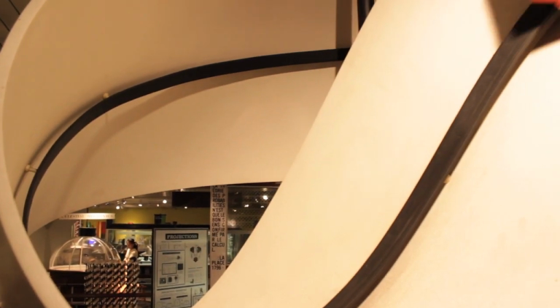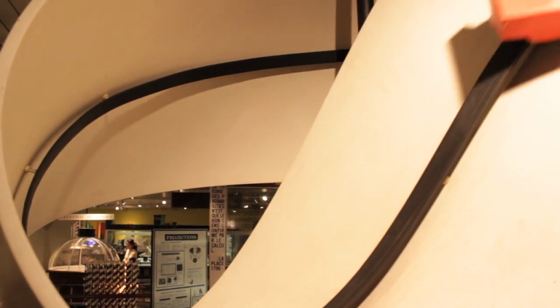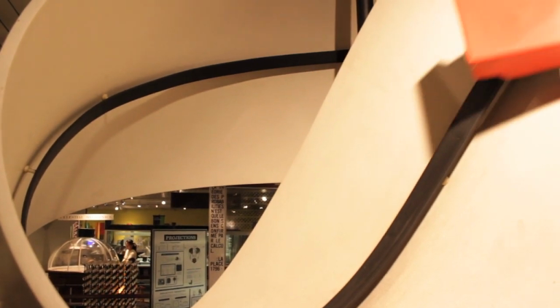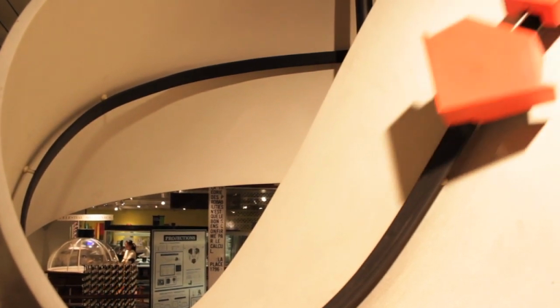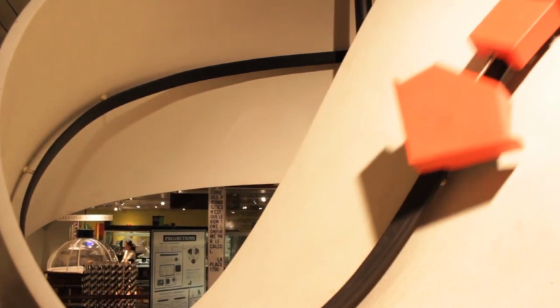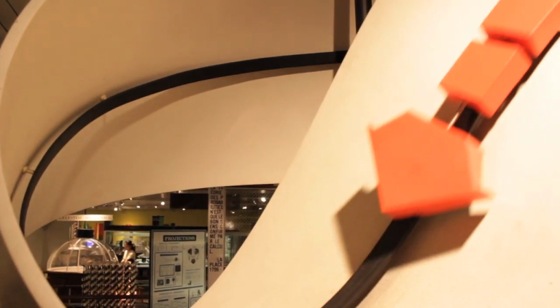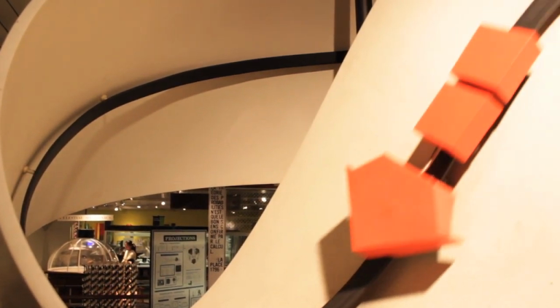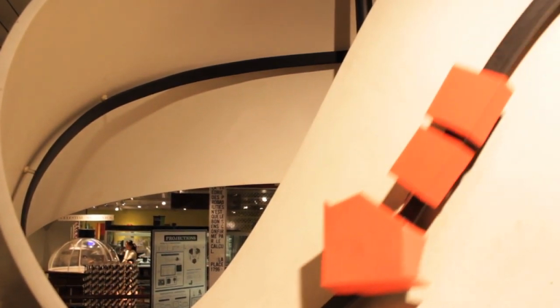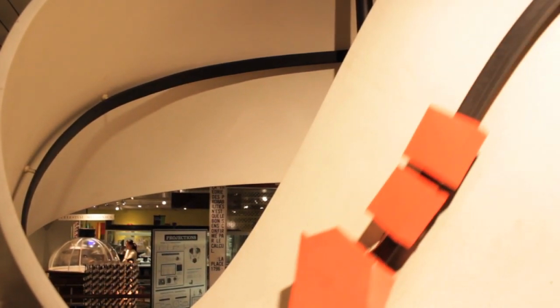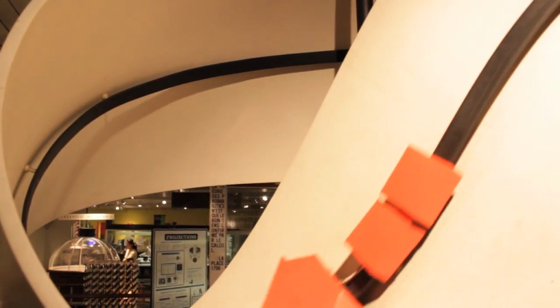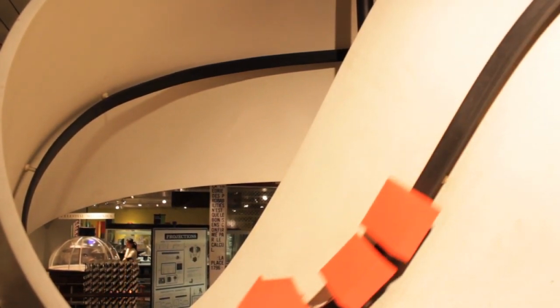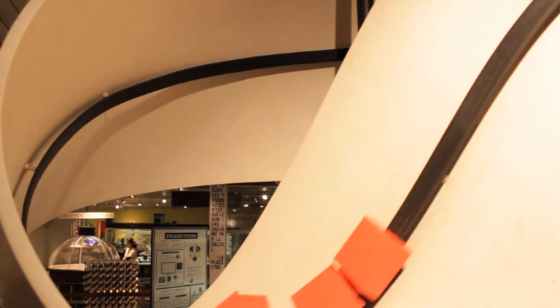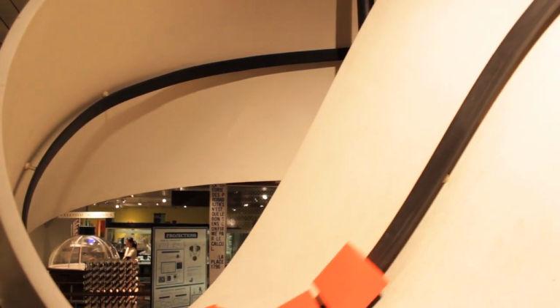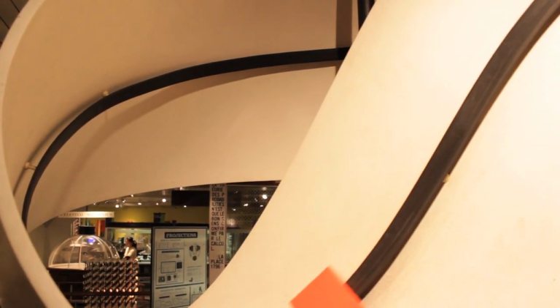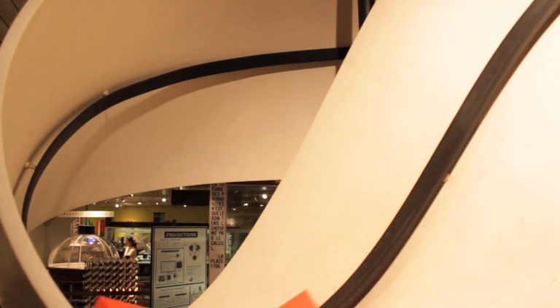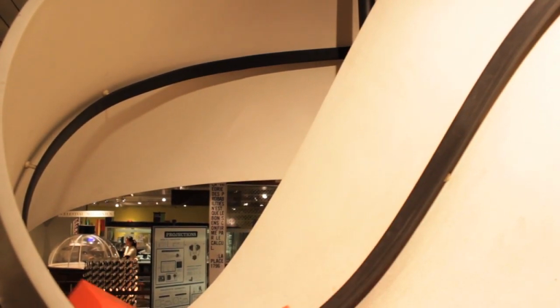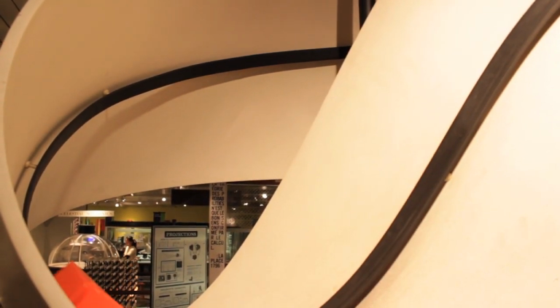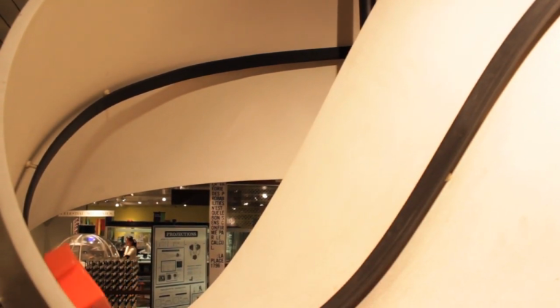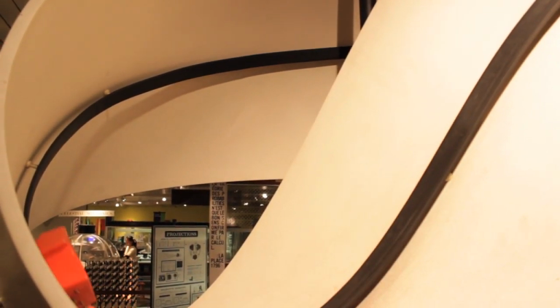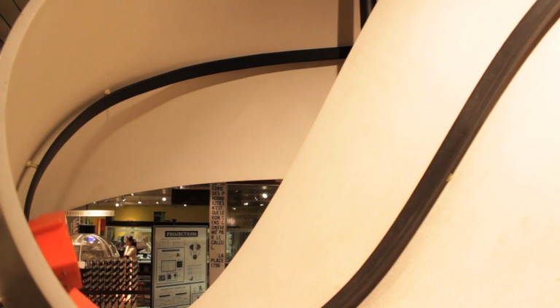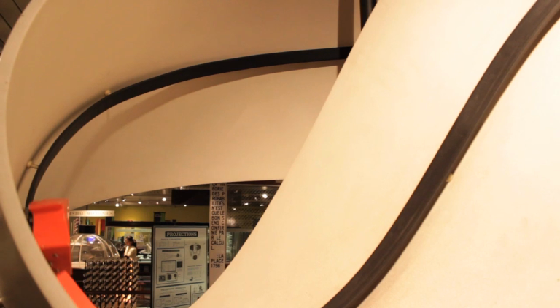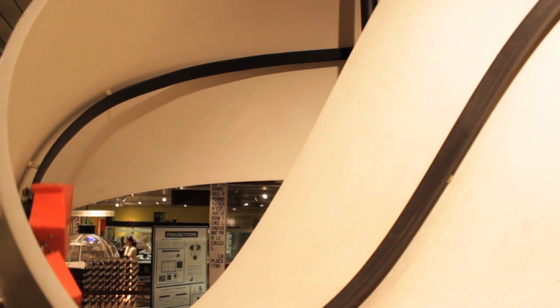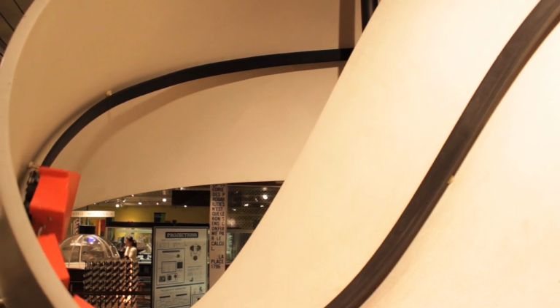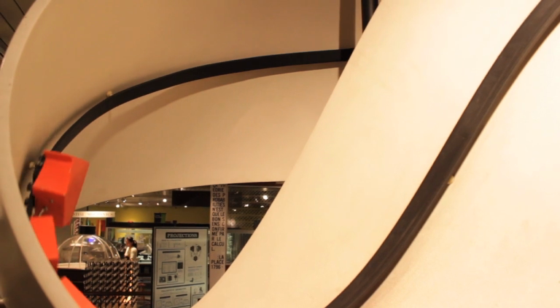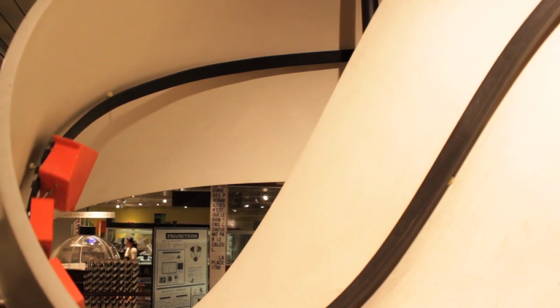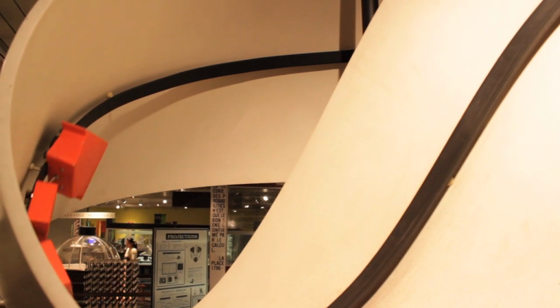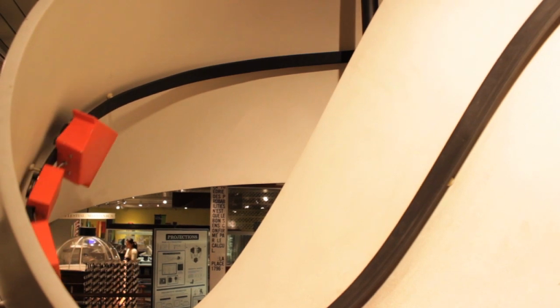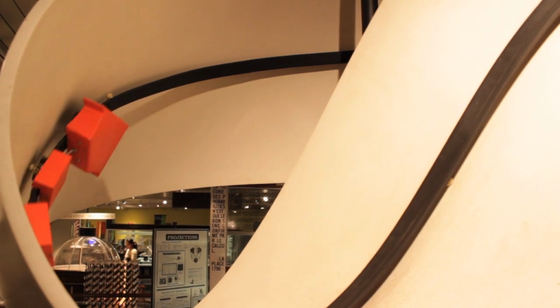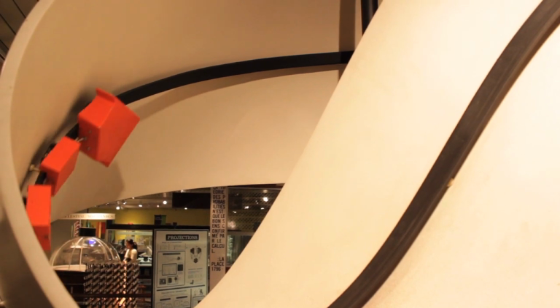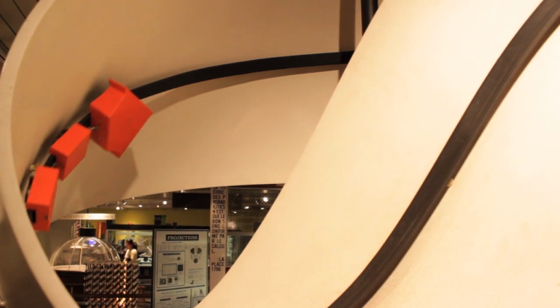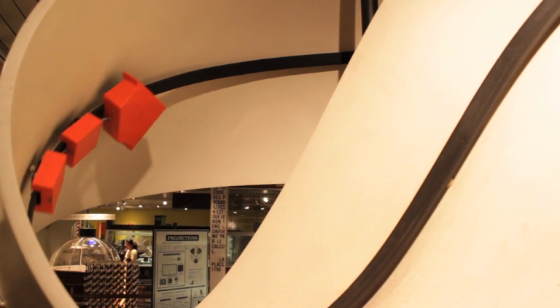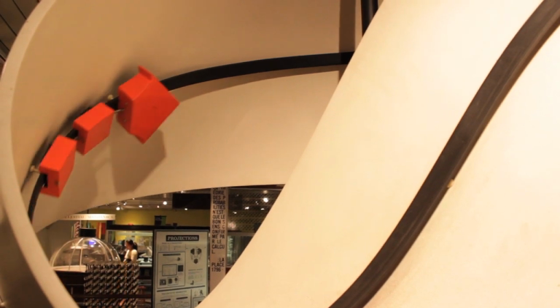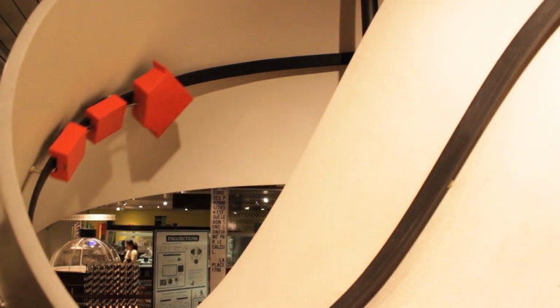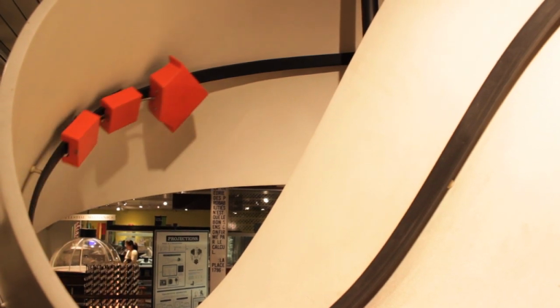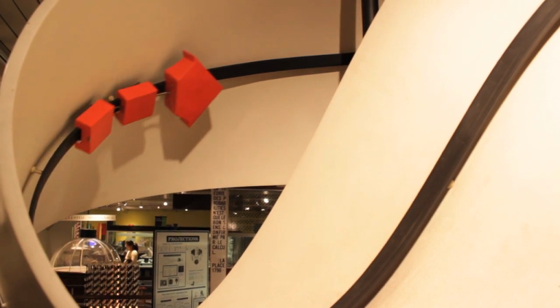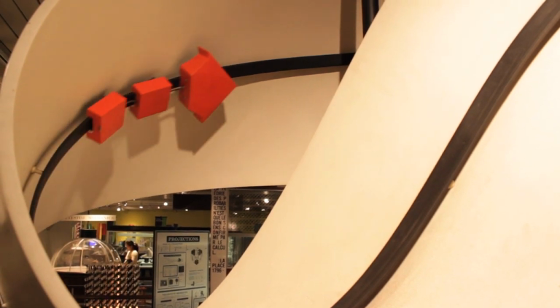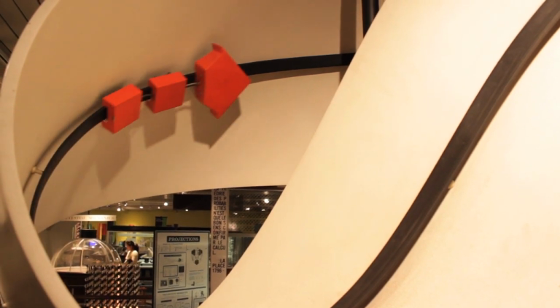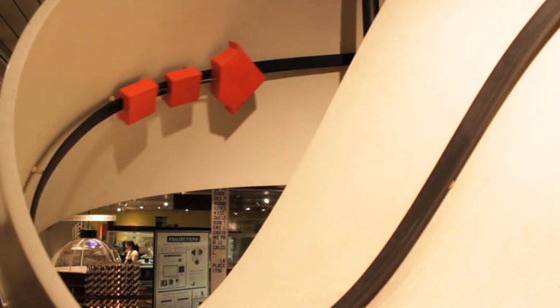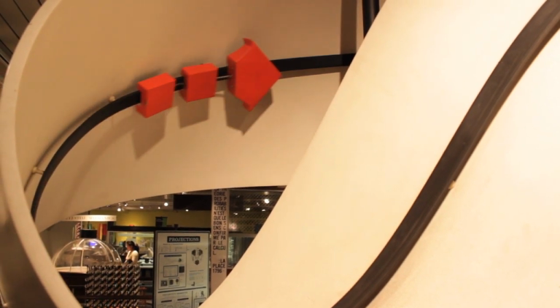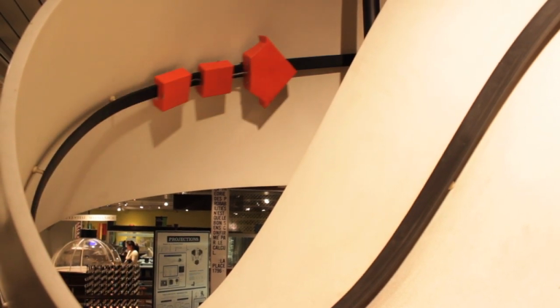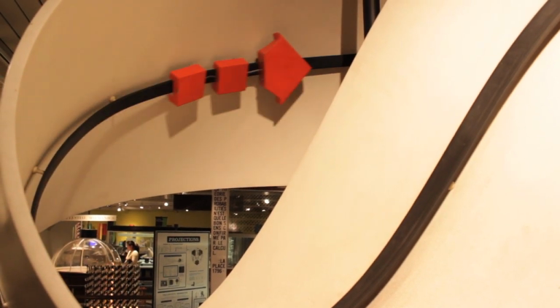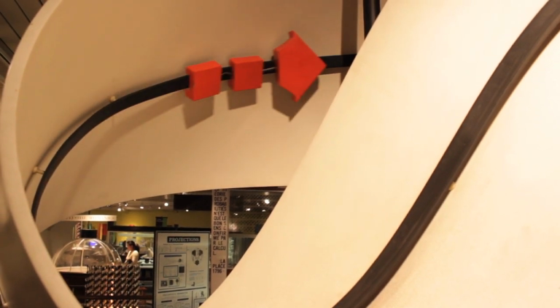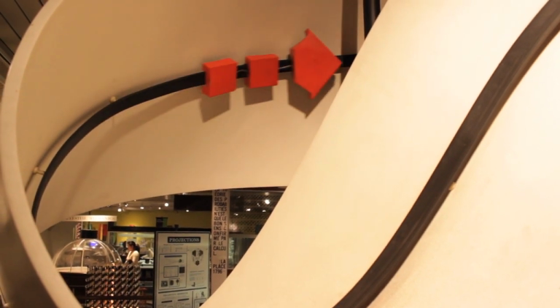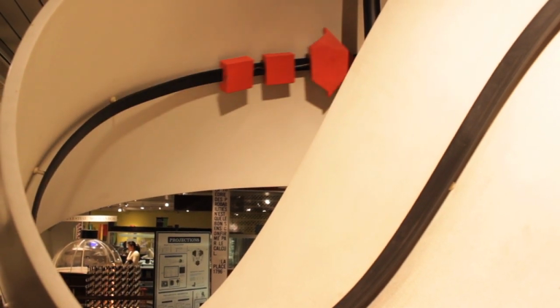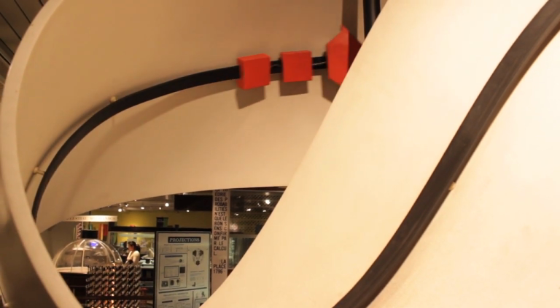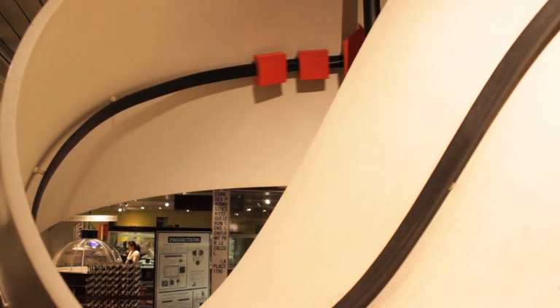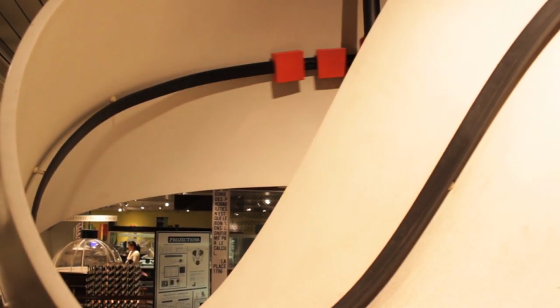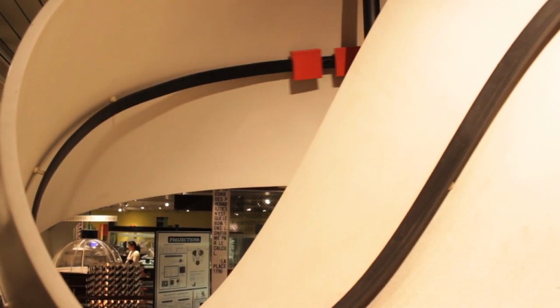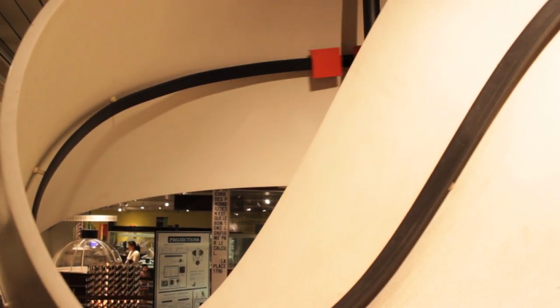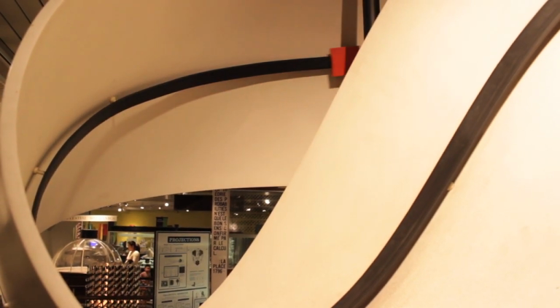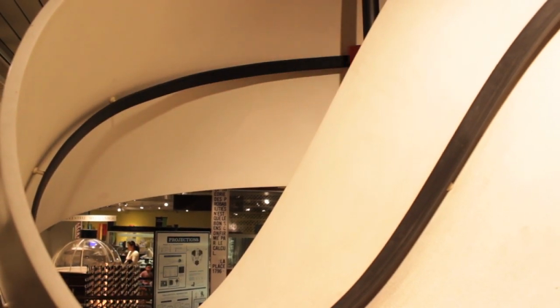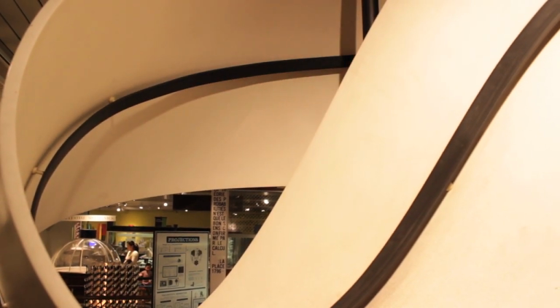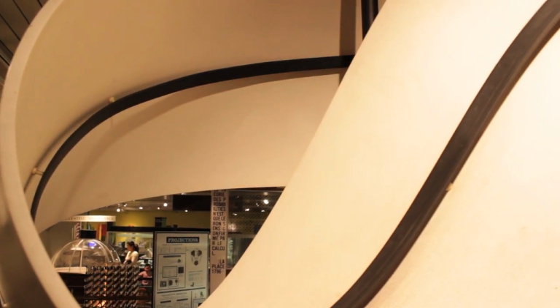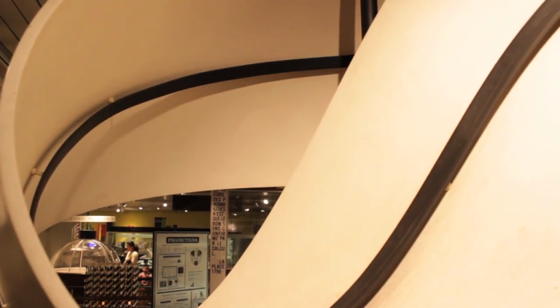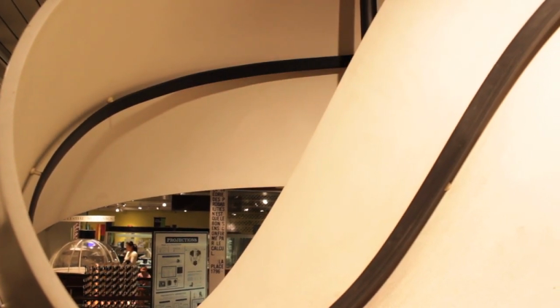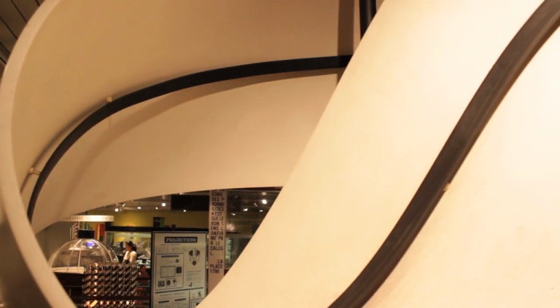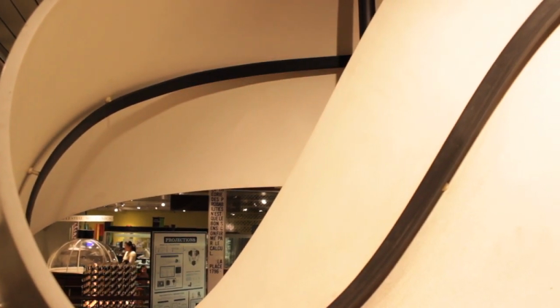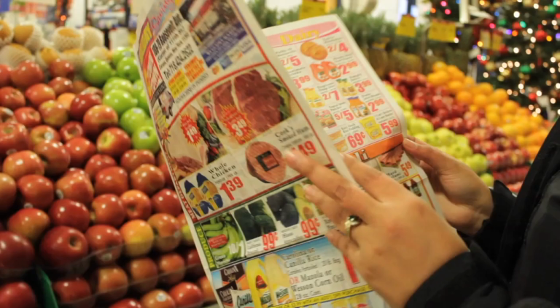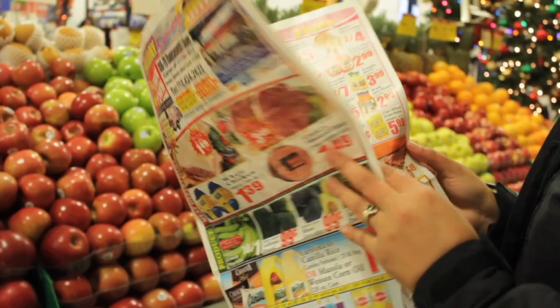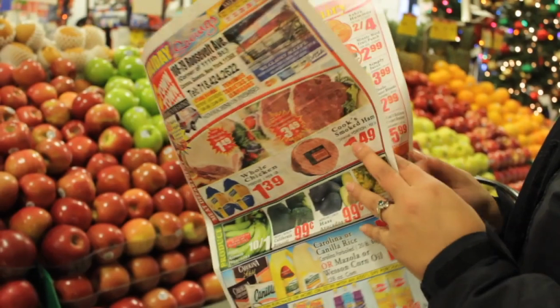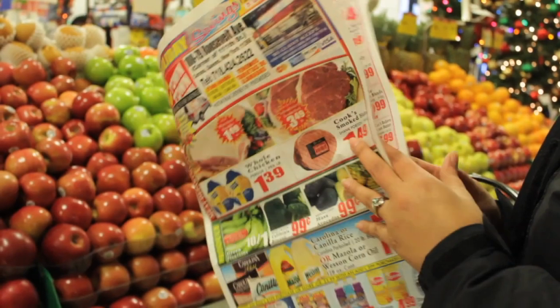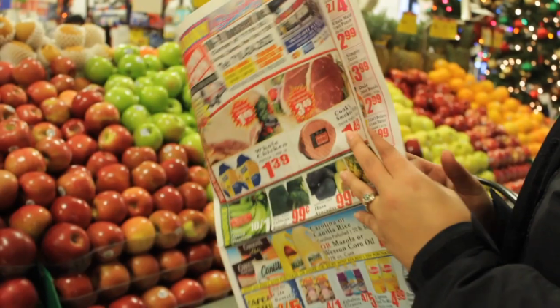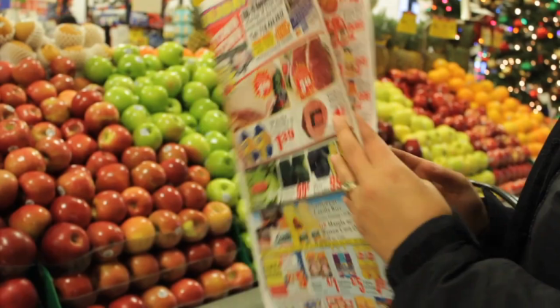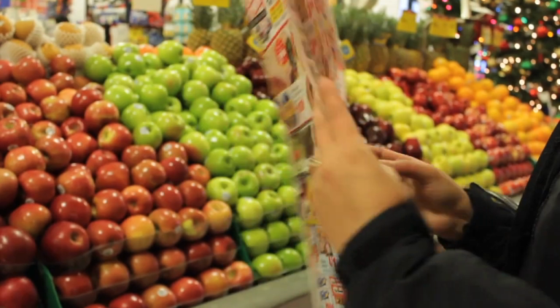Möbius bands are a fun way to explore topology, a branch of mathematics that studies space, dimension, and transformation.